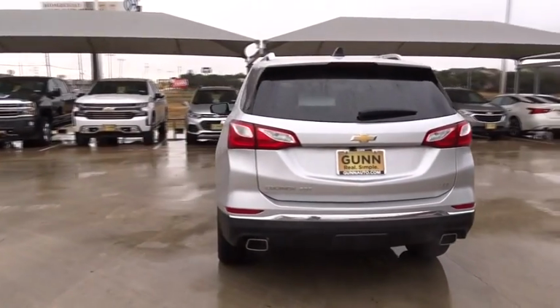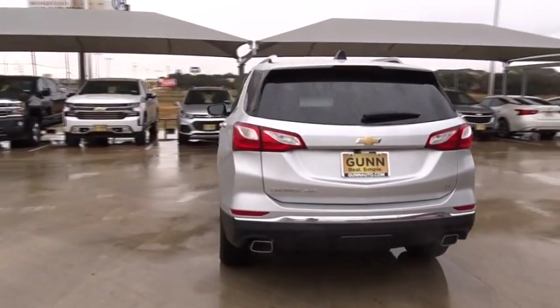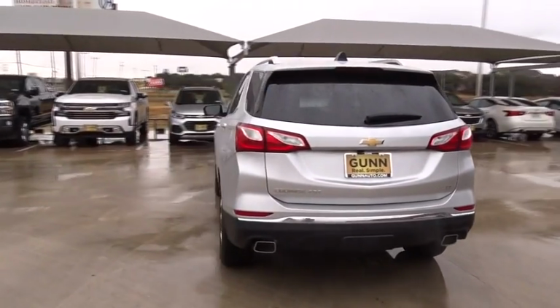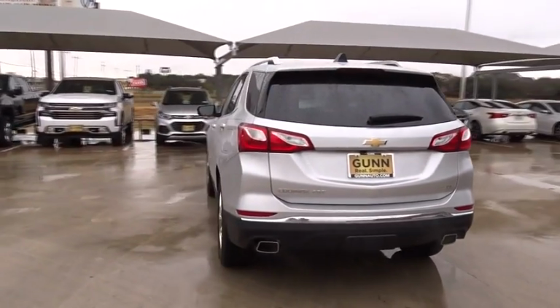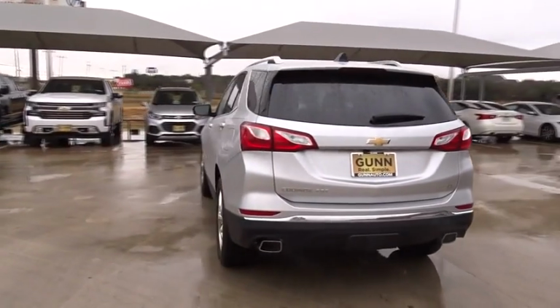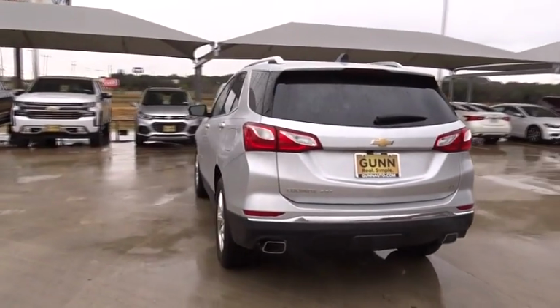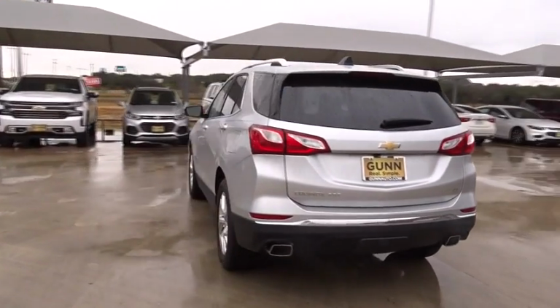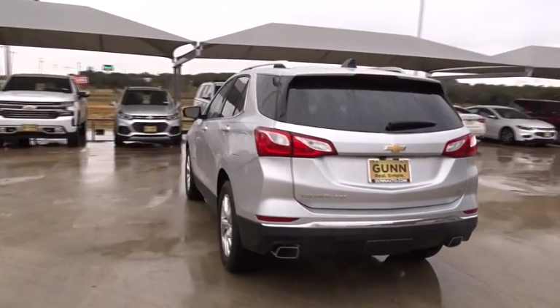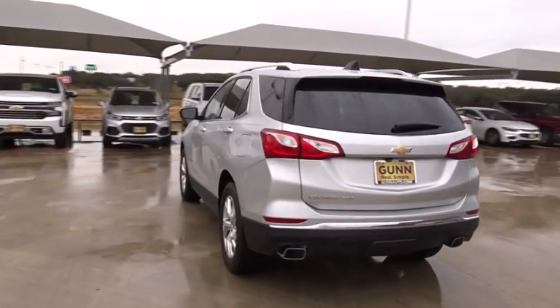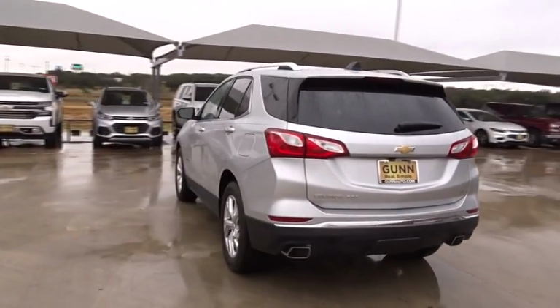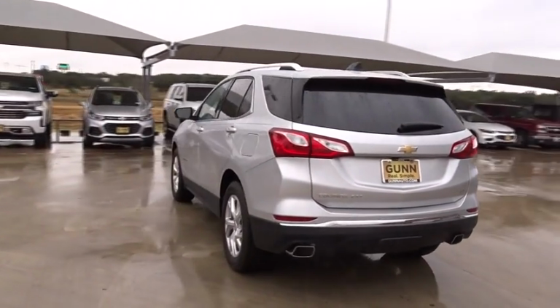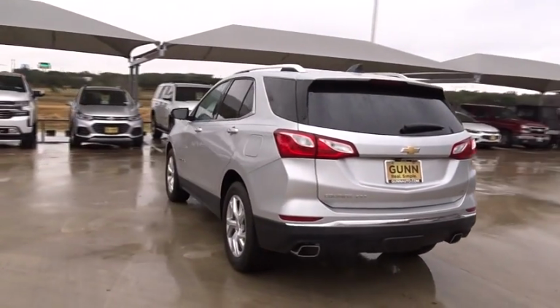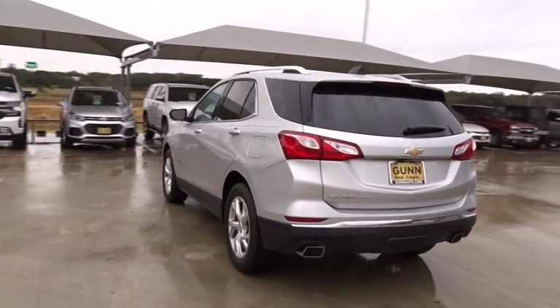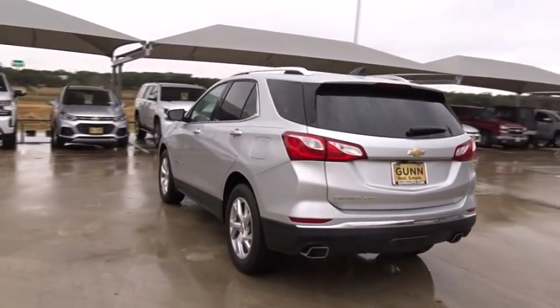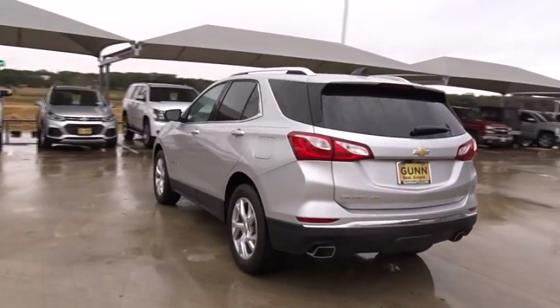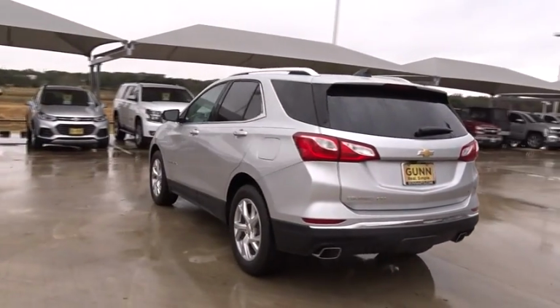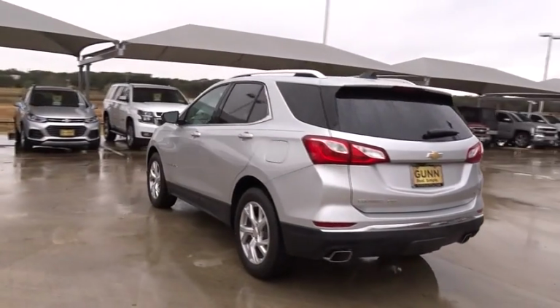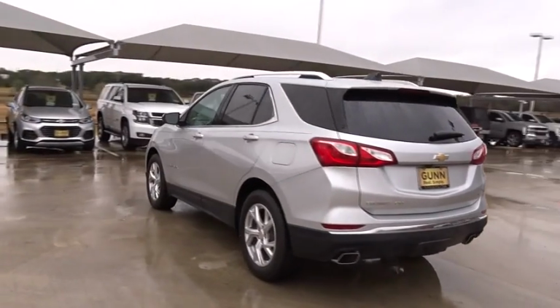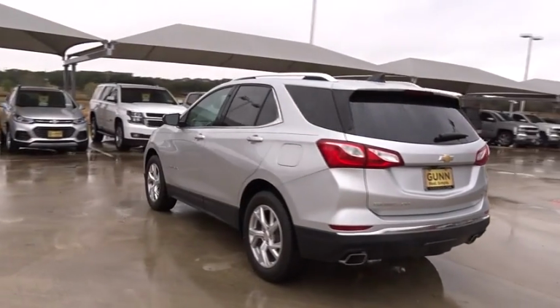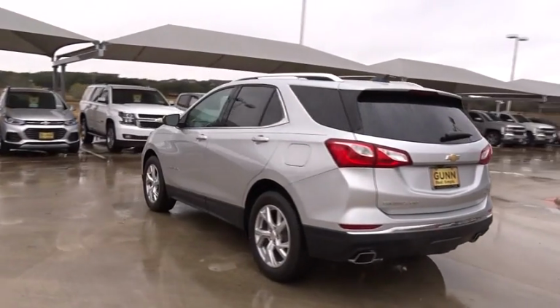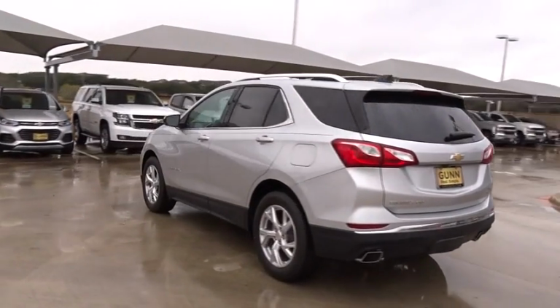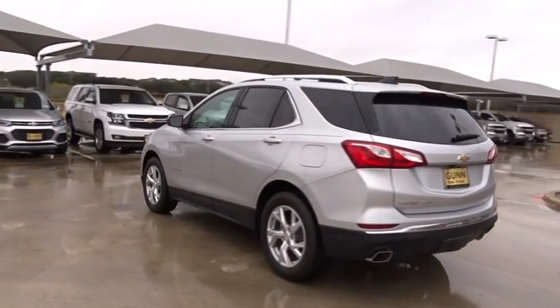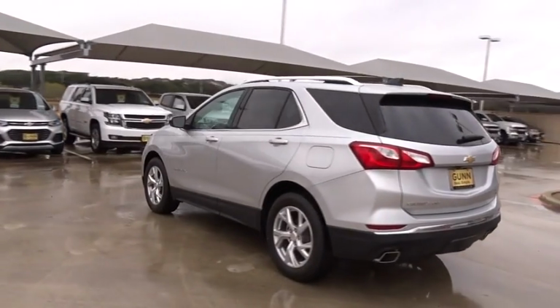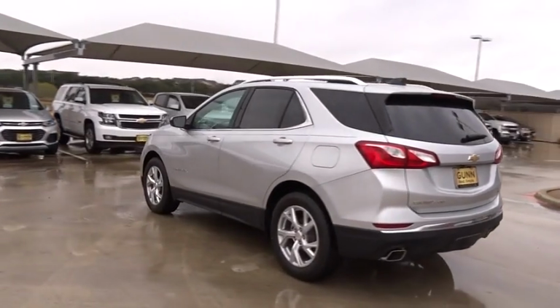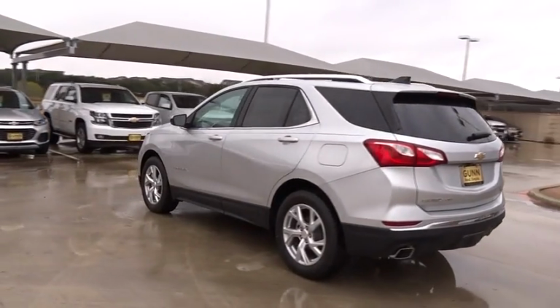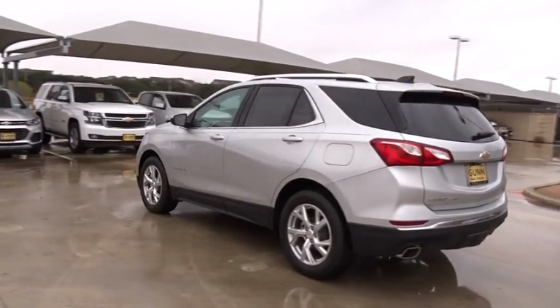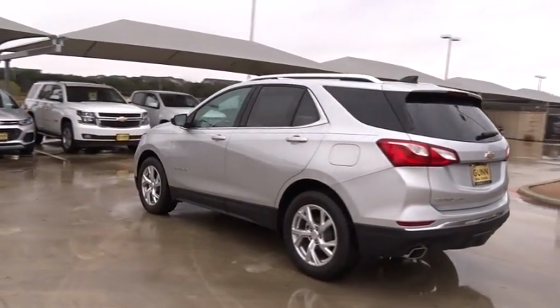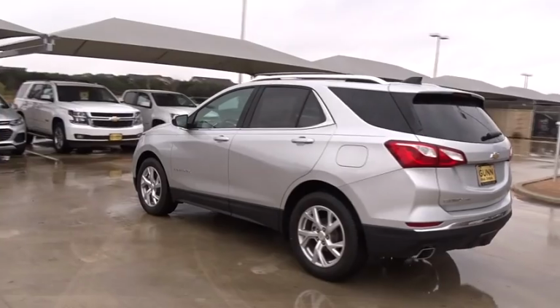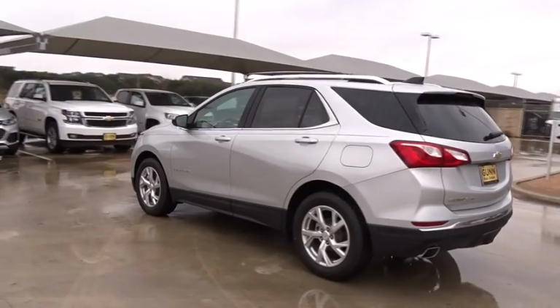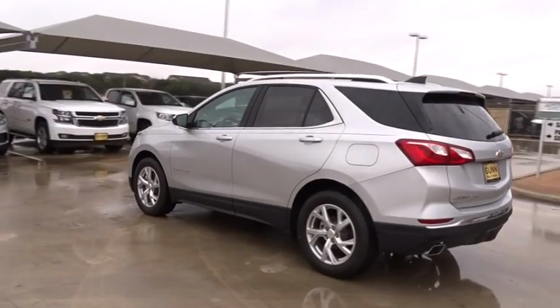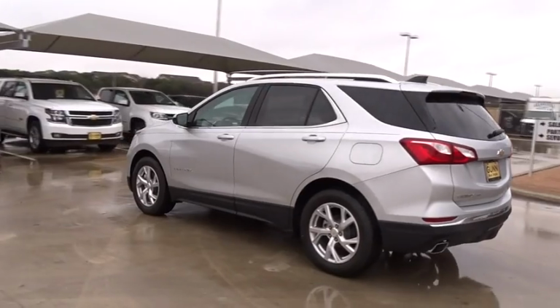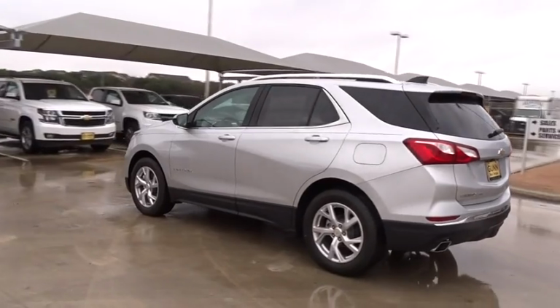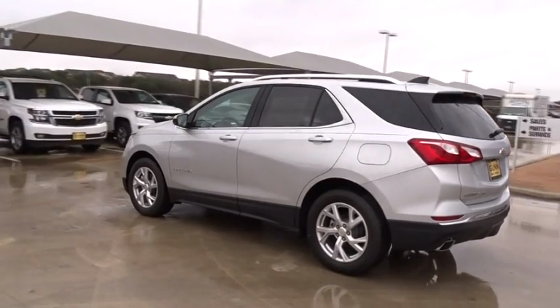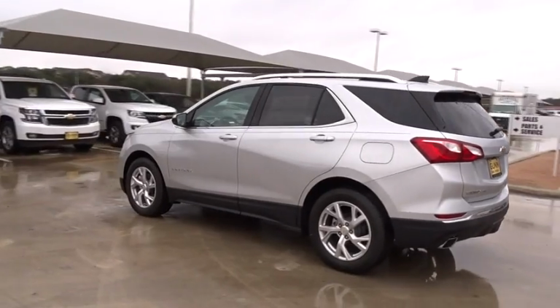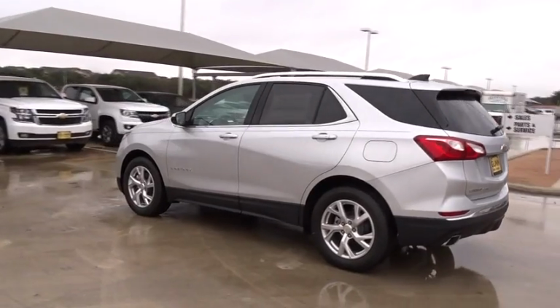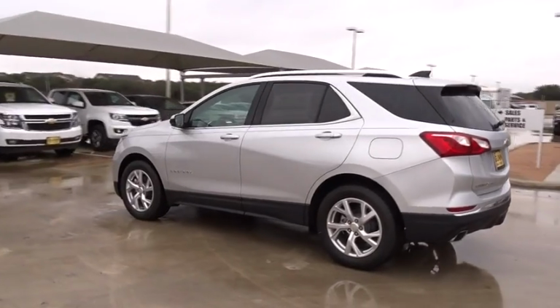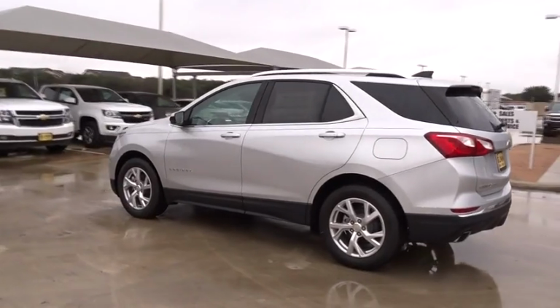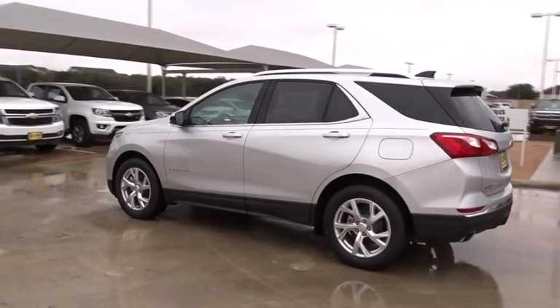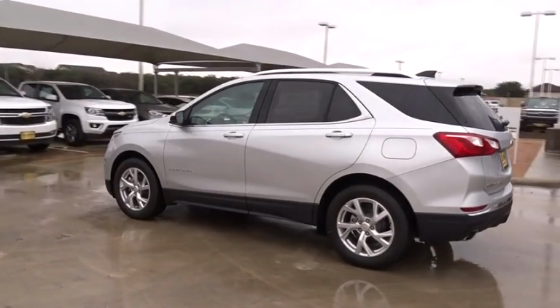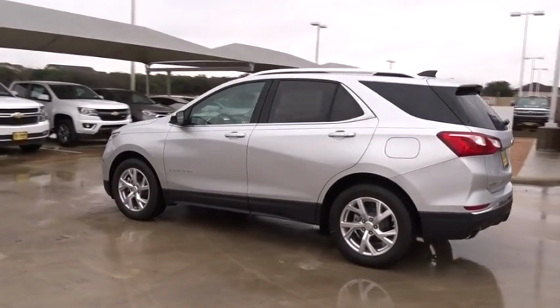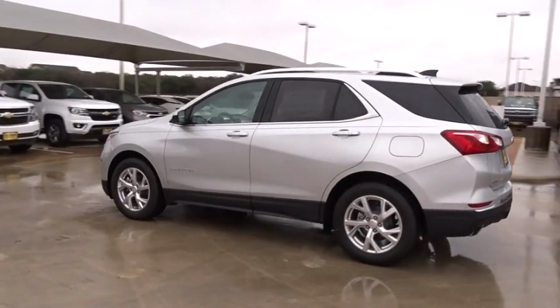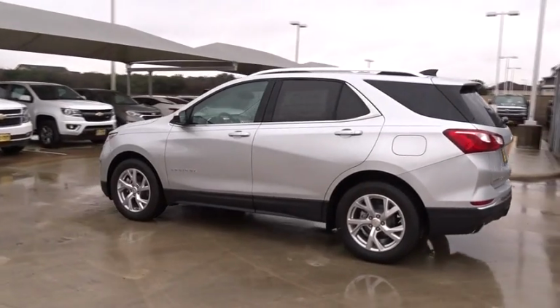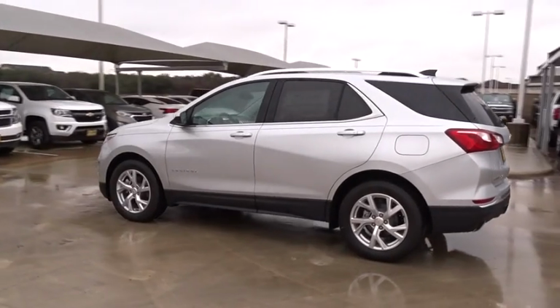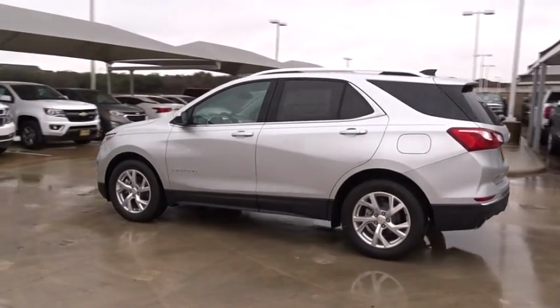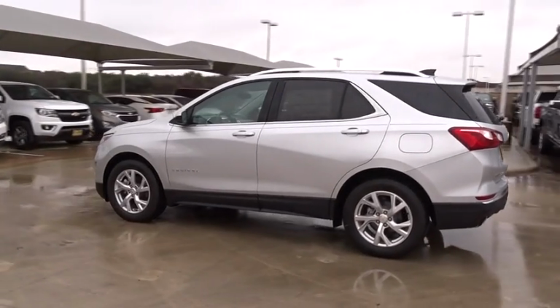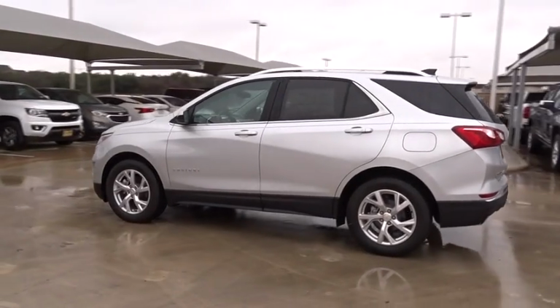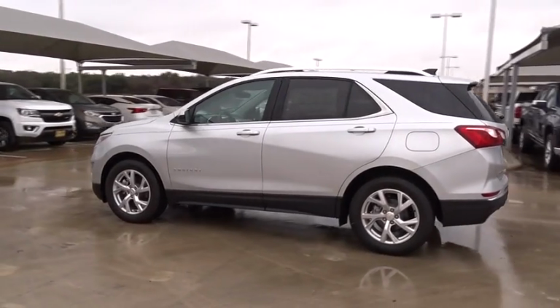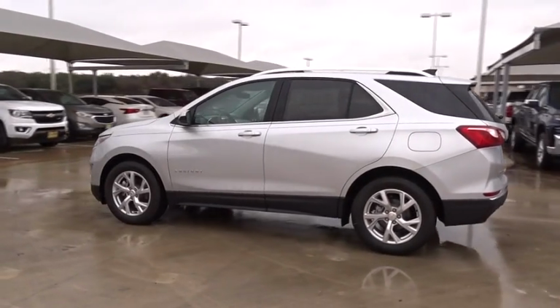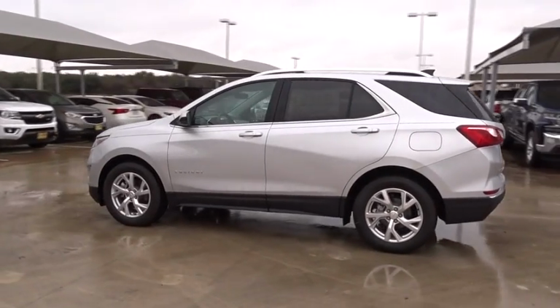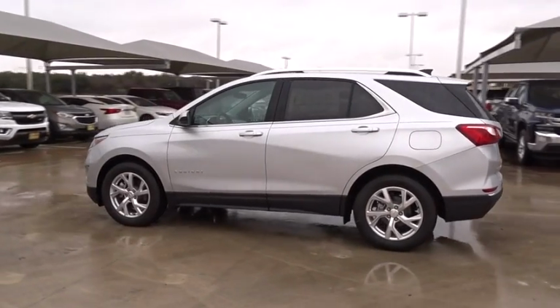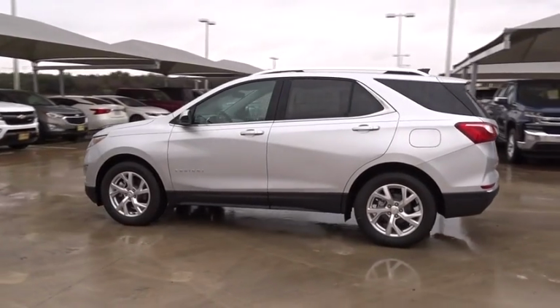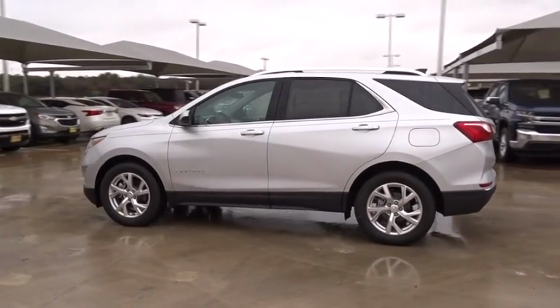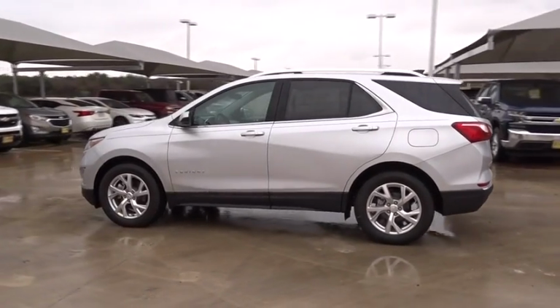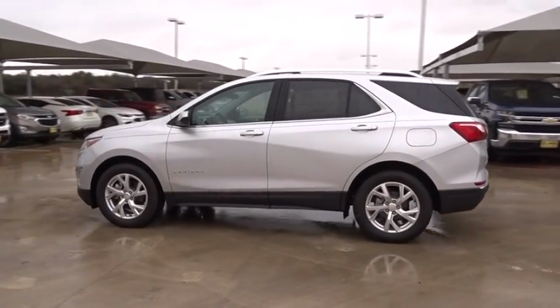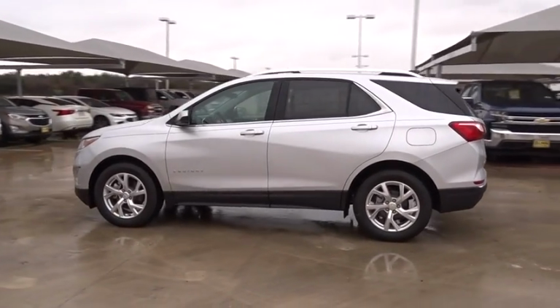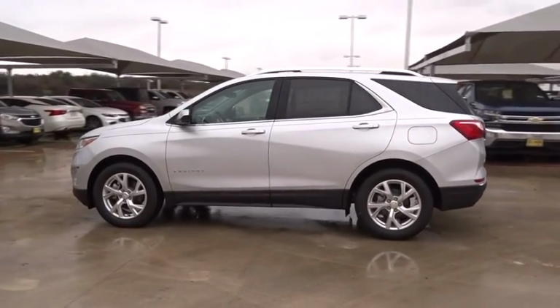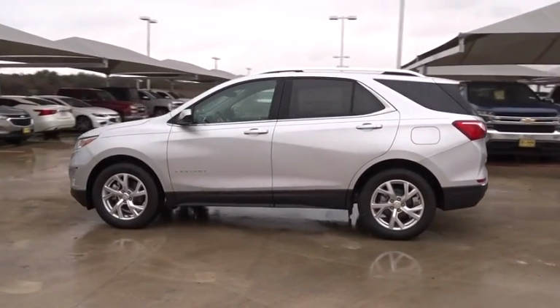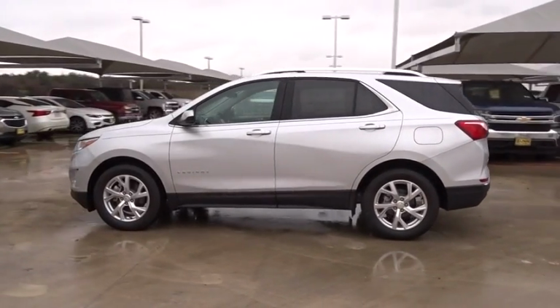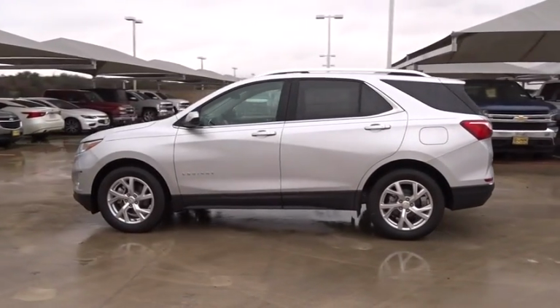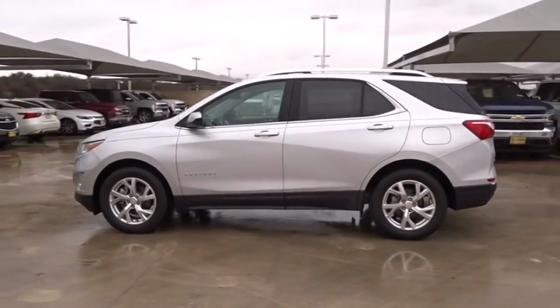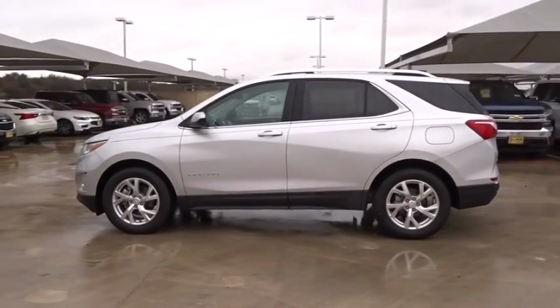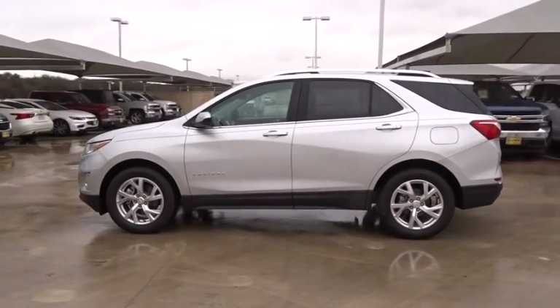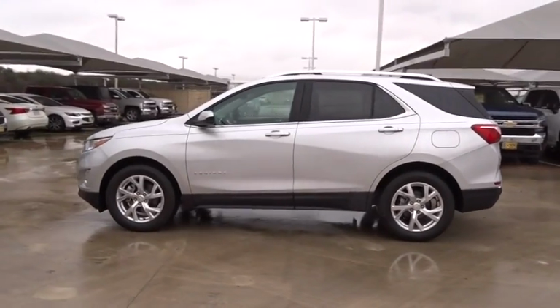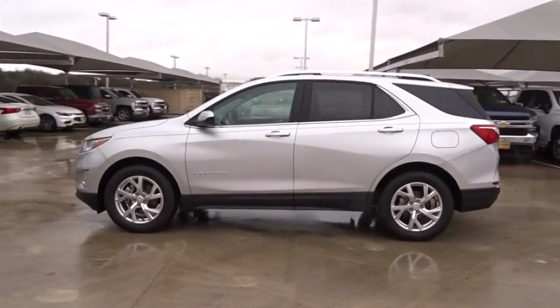Bluetooth, adjustable steering wheel, keyless start, four-wheel disc brakes, cruise control, aluminum wheels, floor mats.